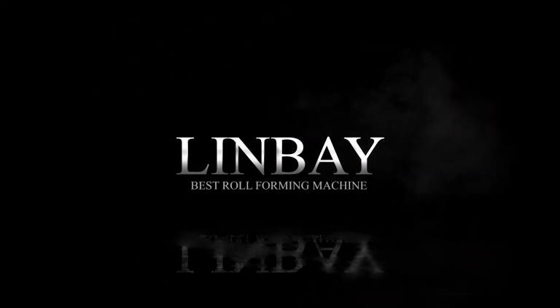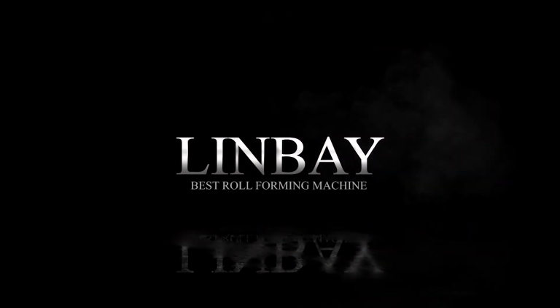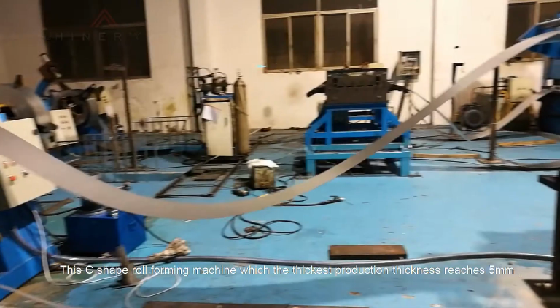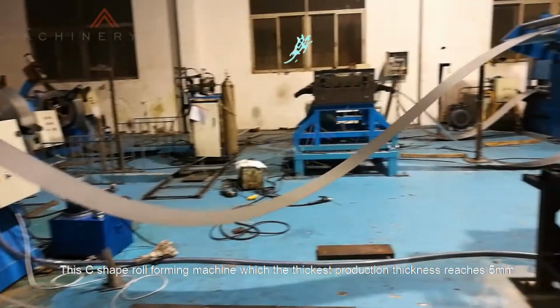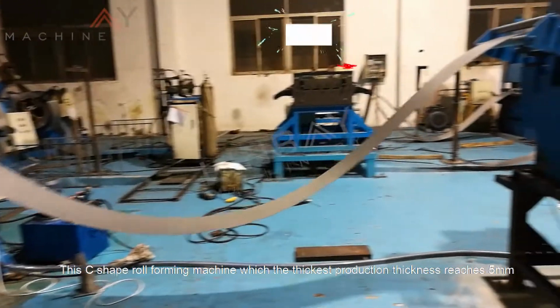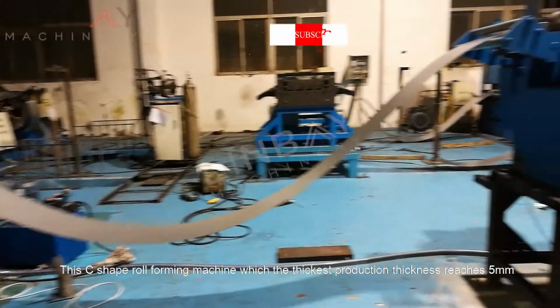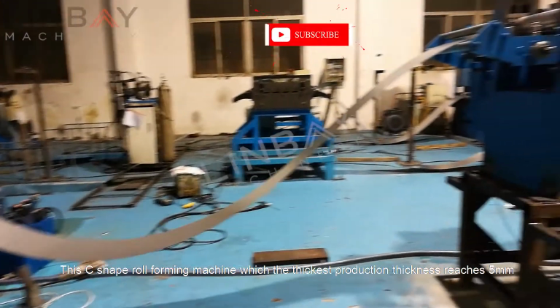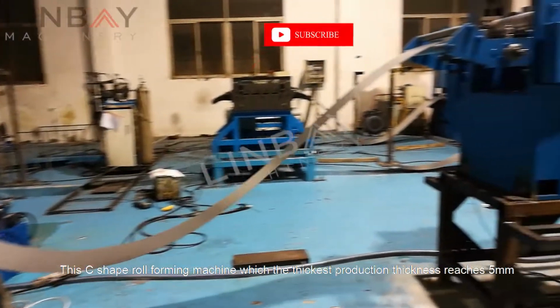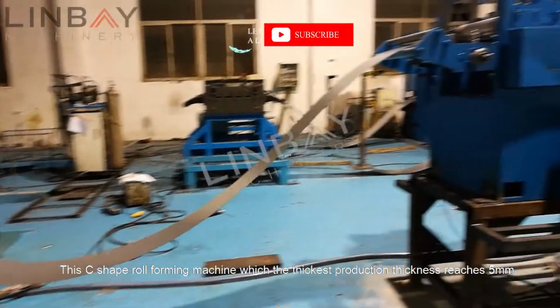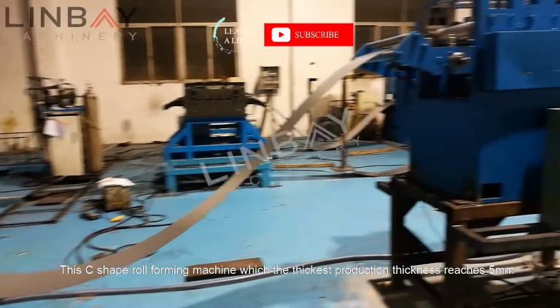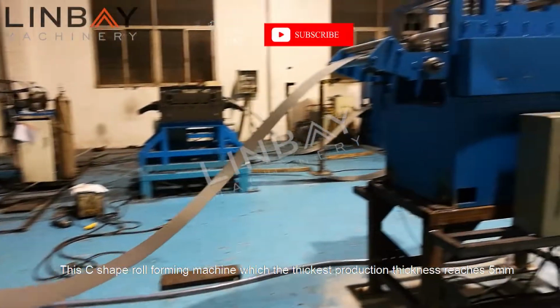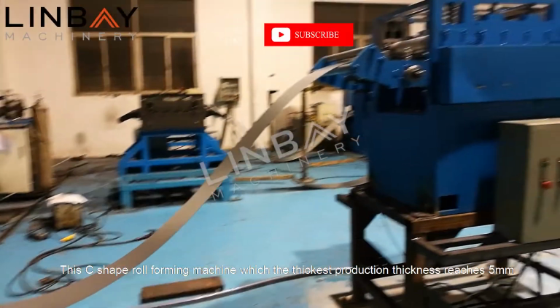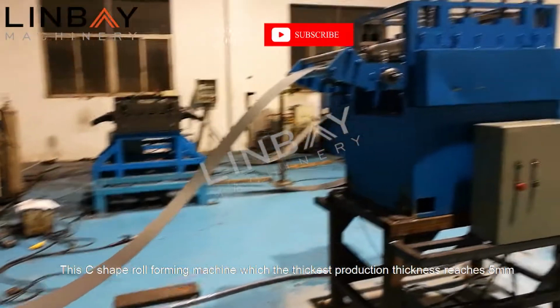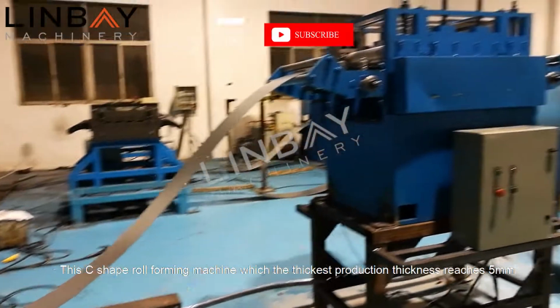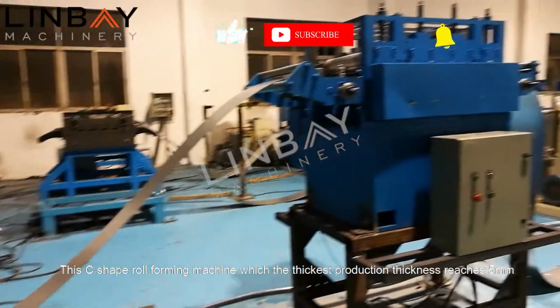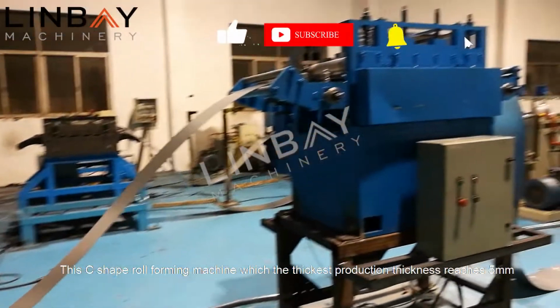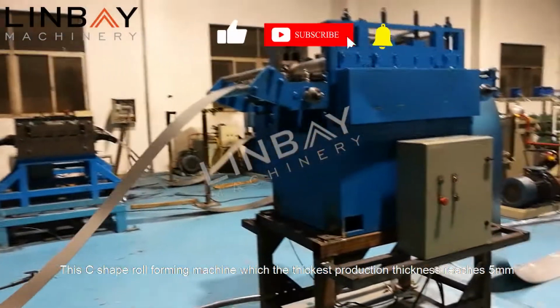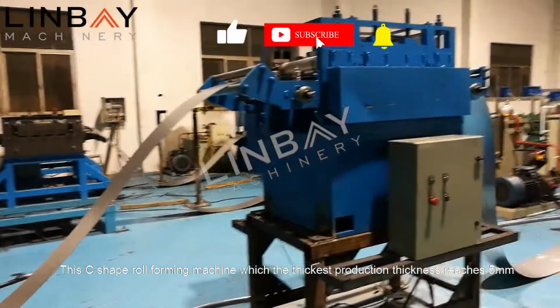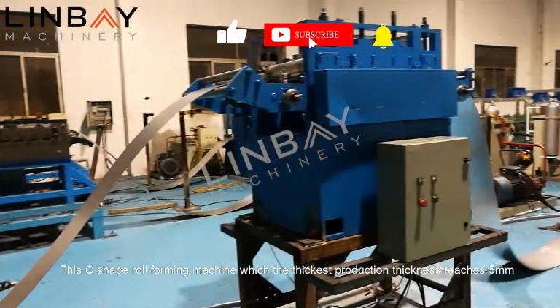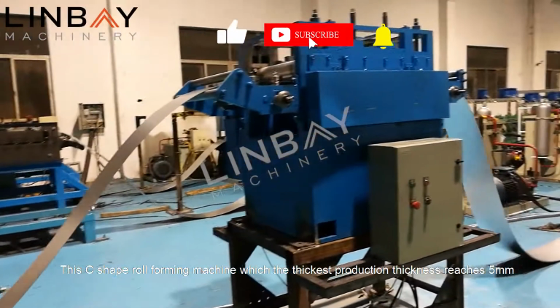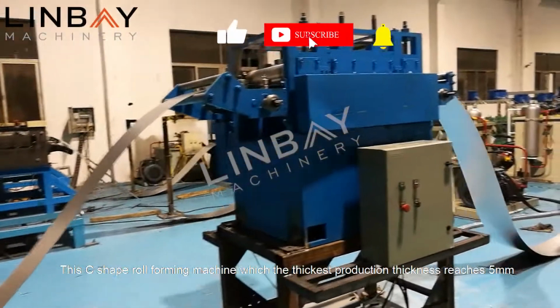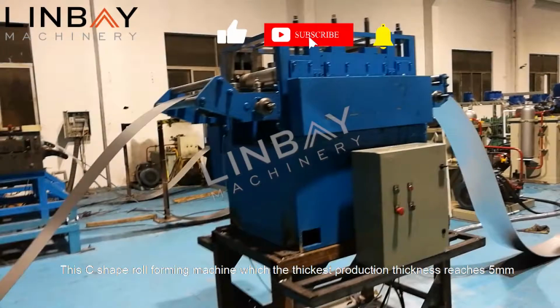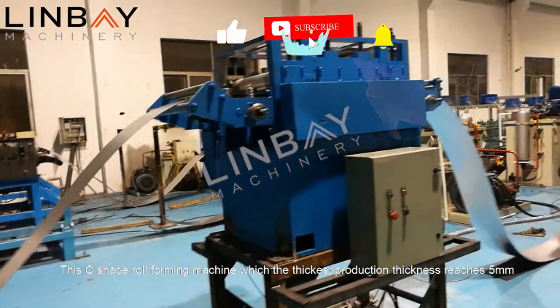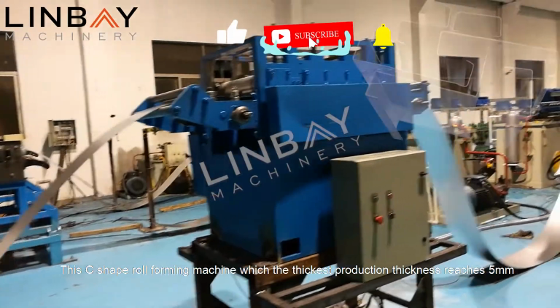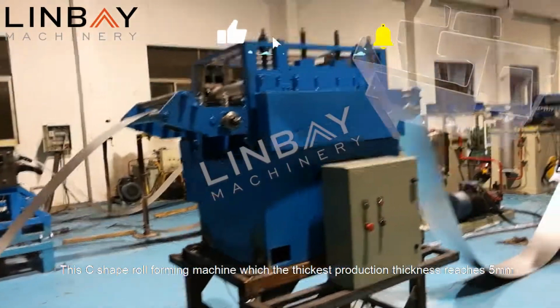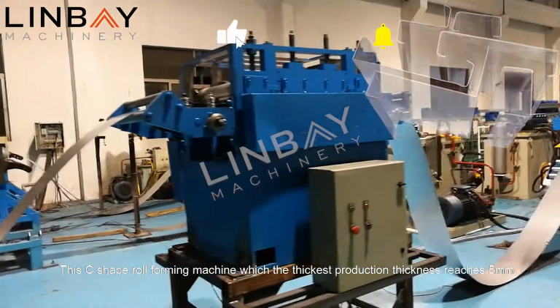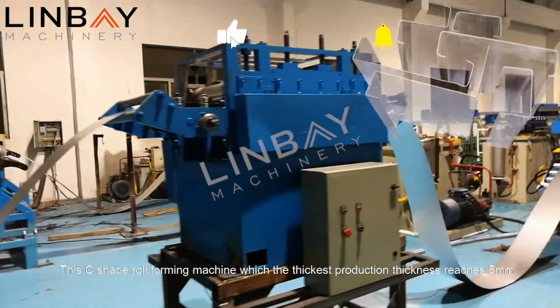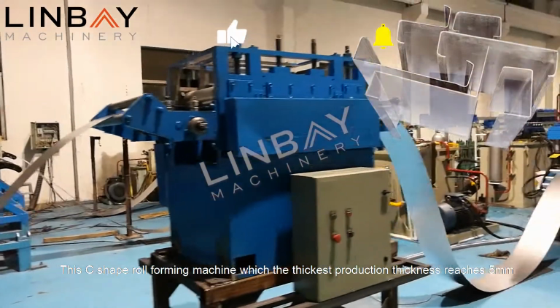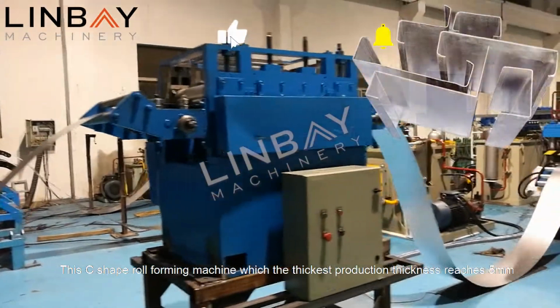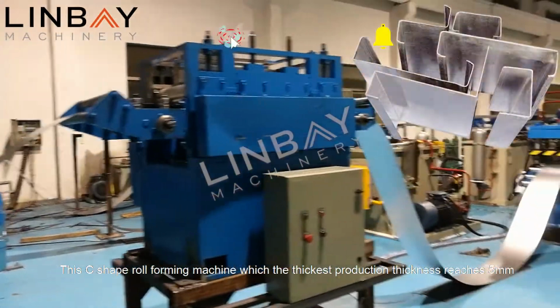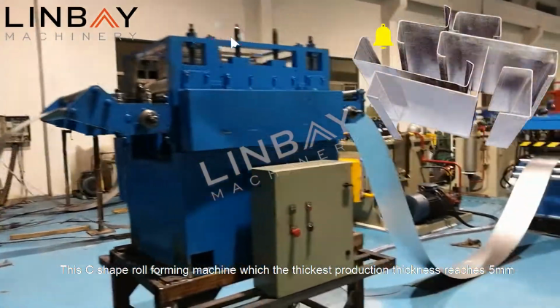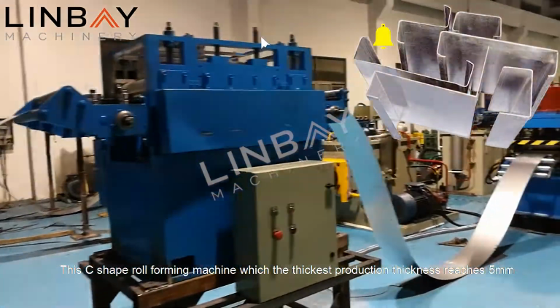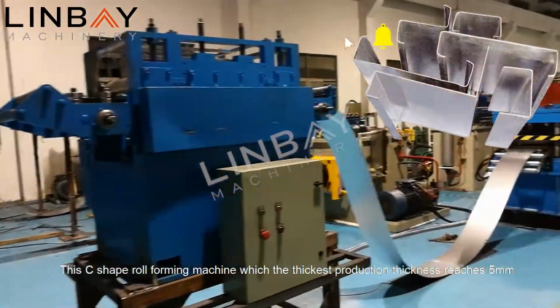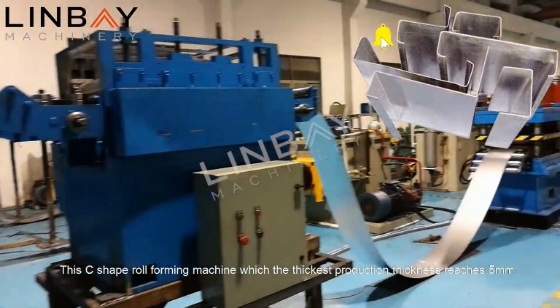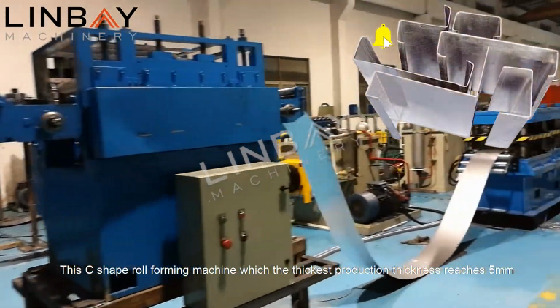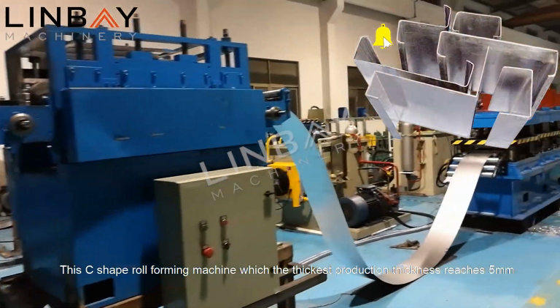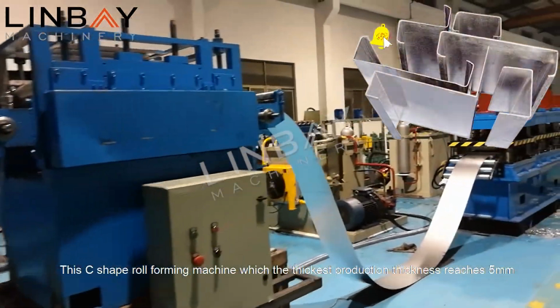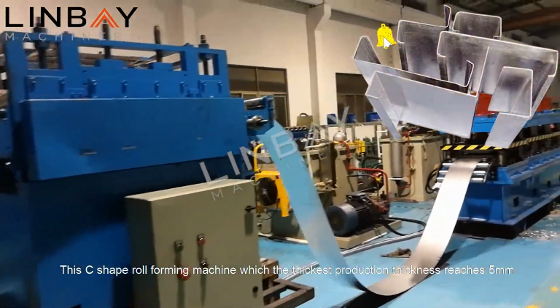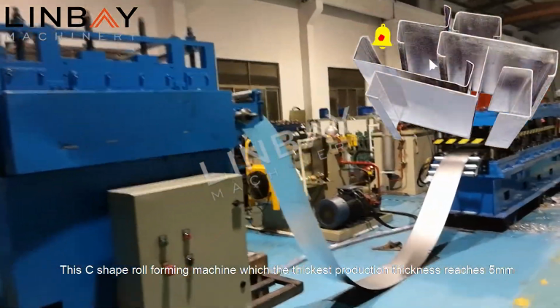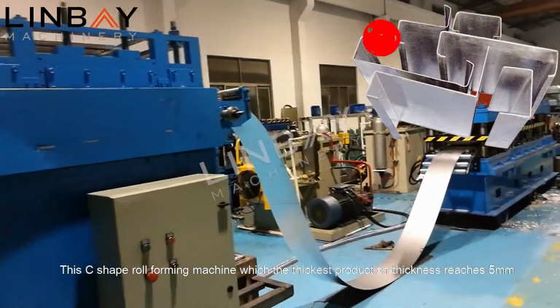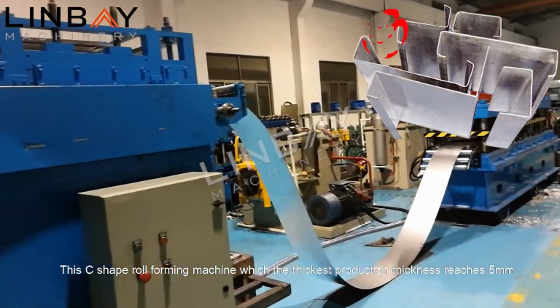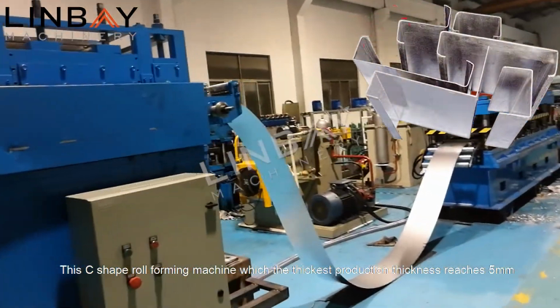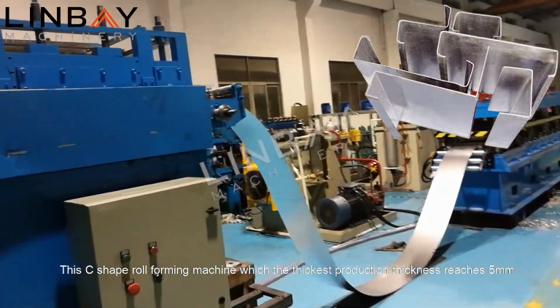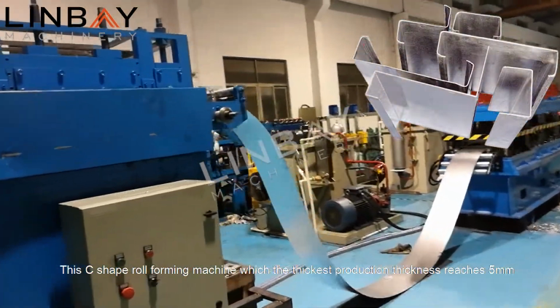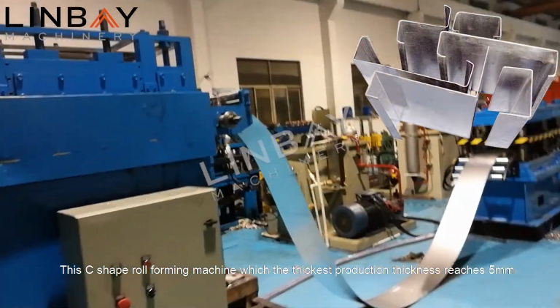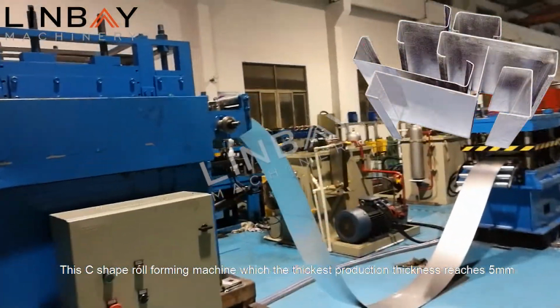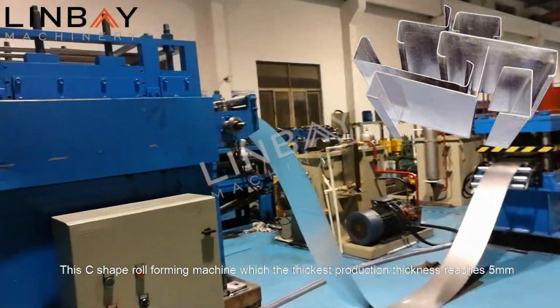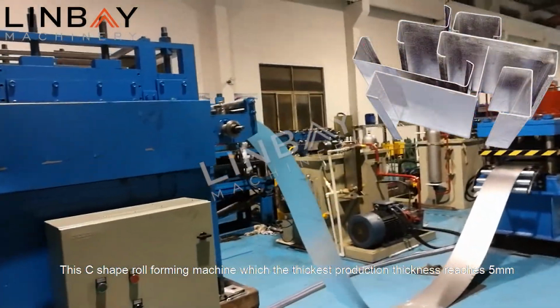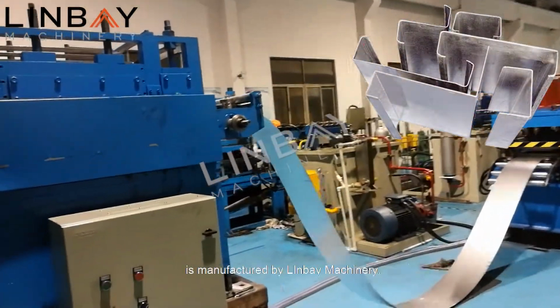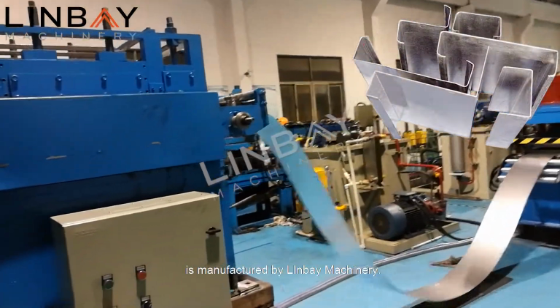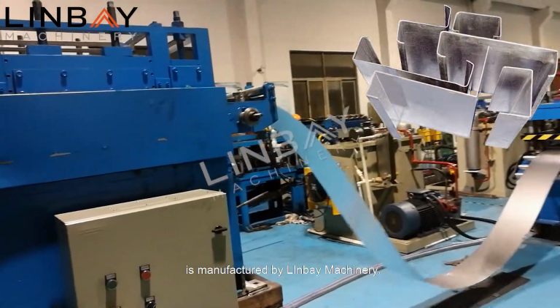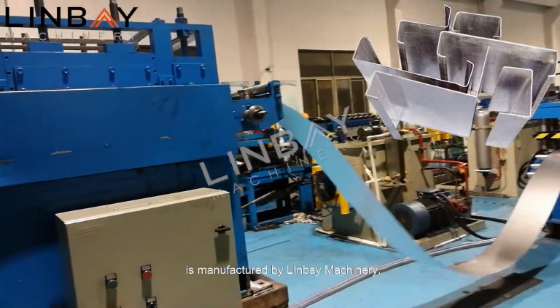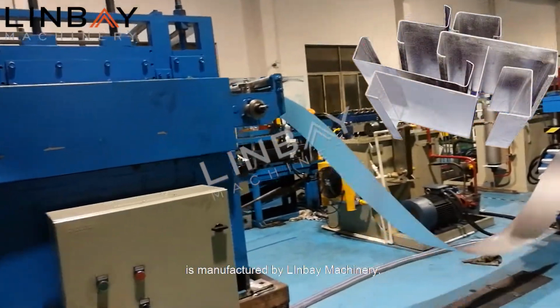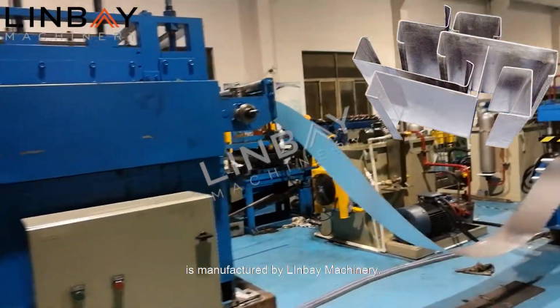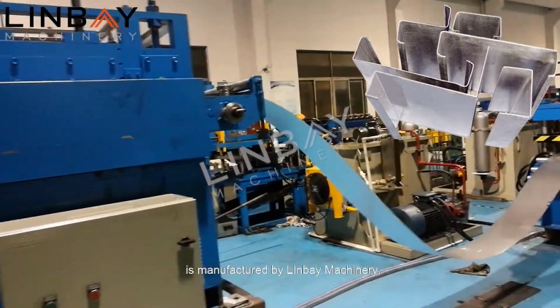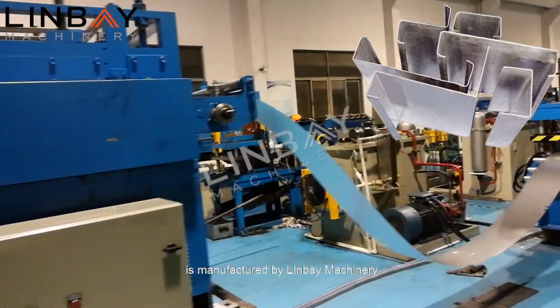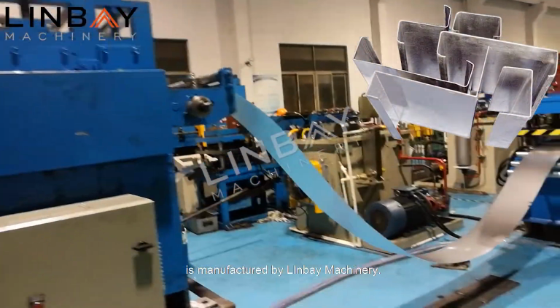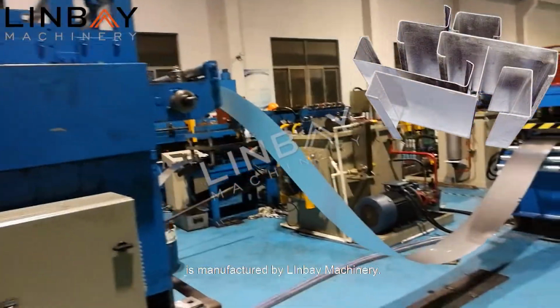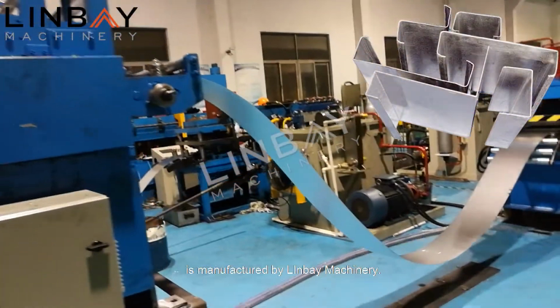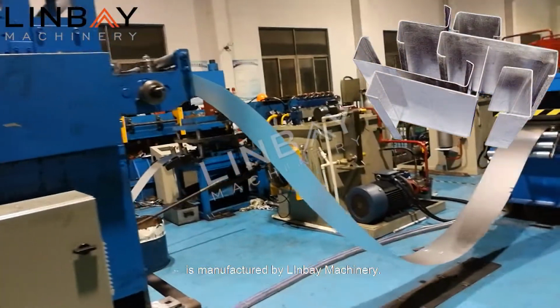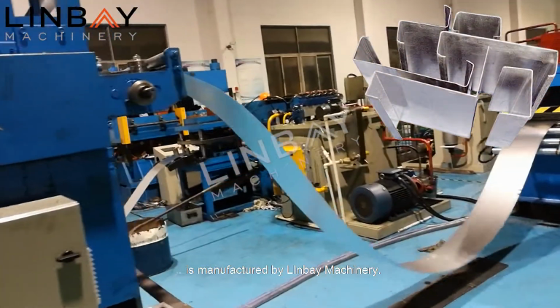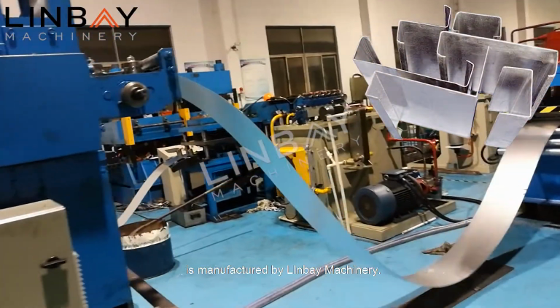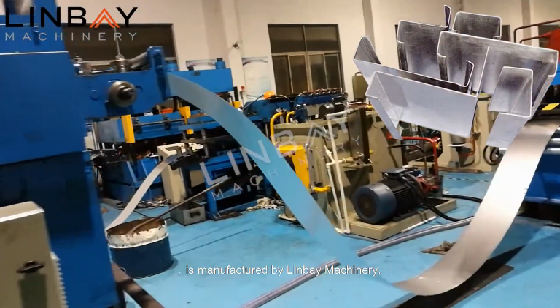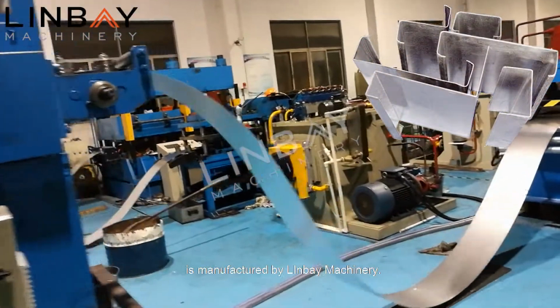This C-shape roll-forming machine, which has a maximum production thickness of 5 mm, is manufactured by Linbei Machinery.